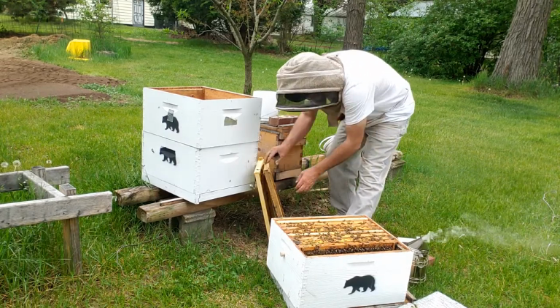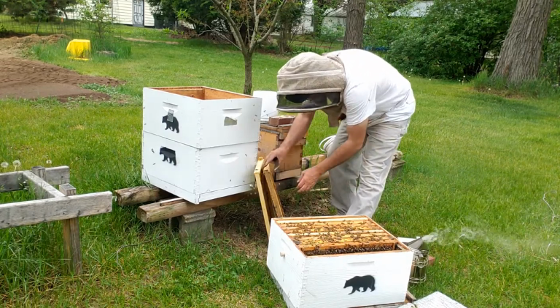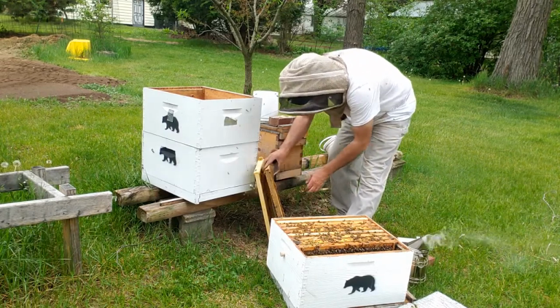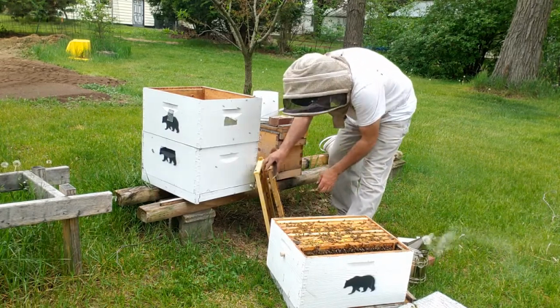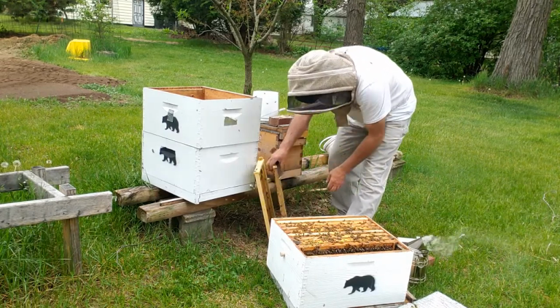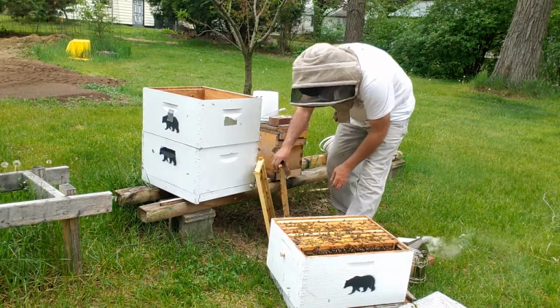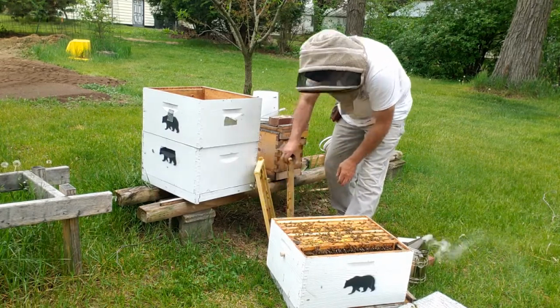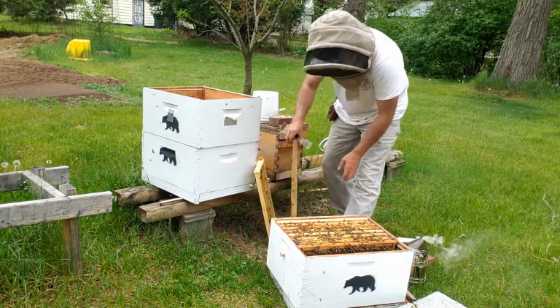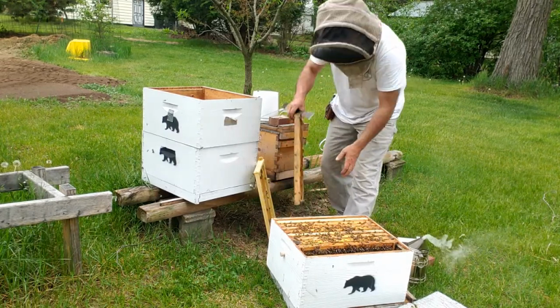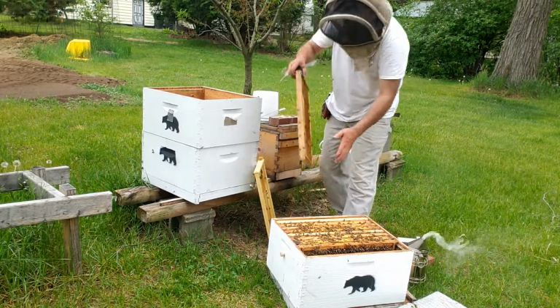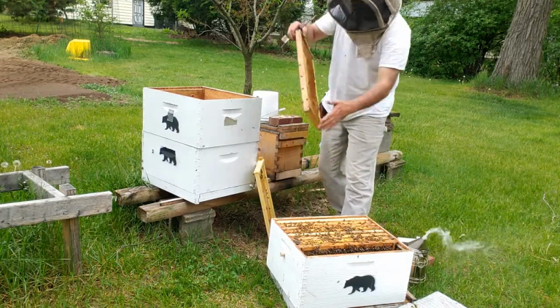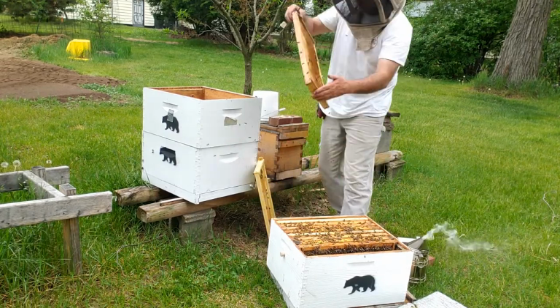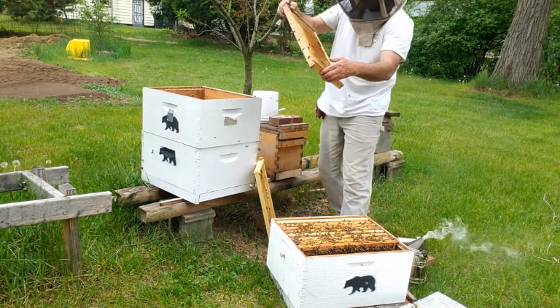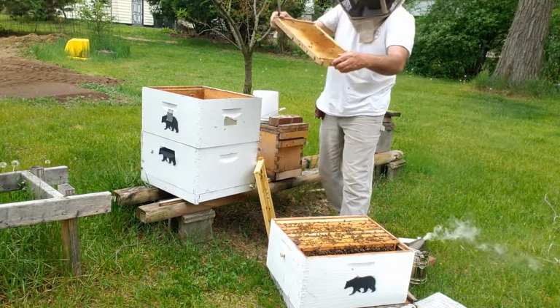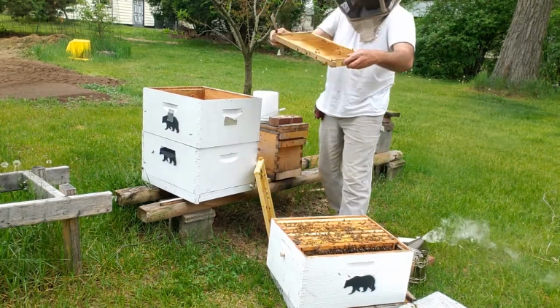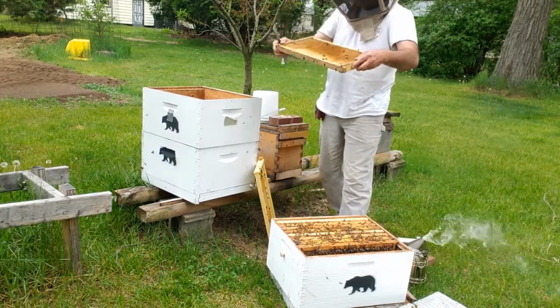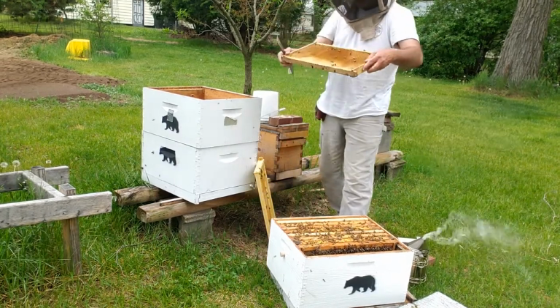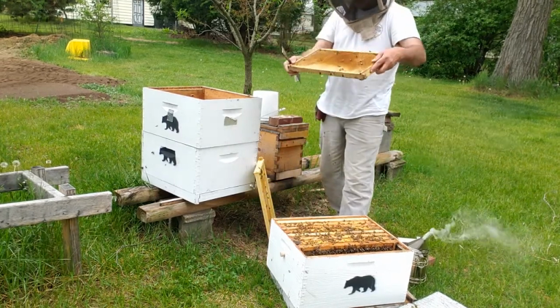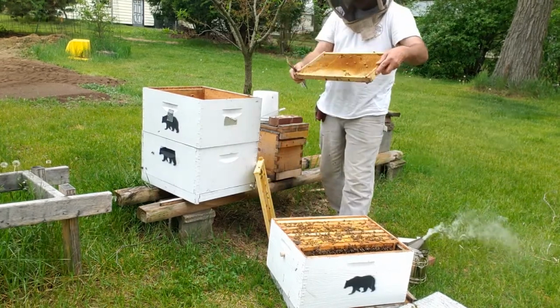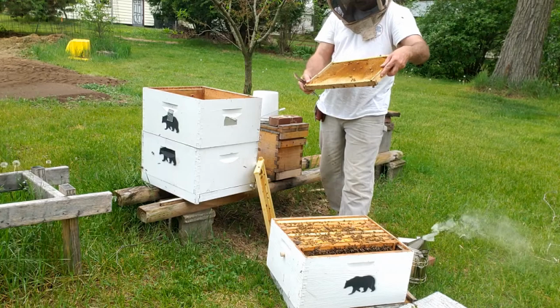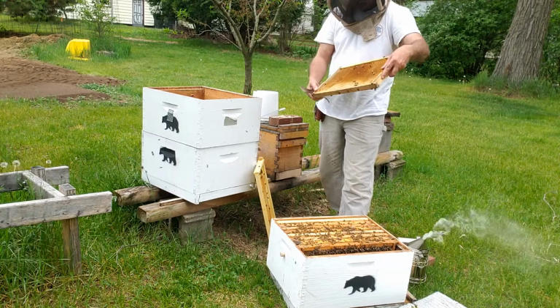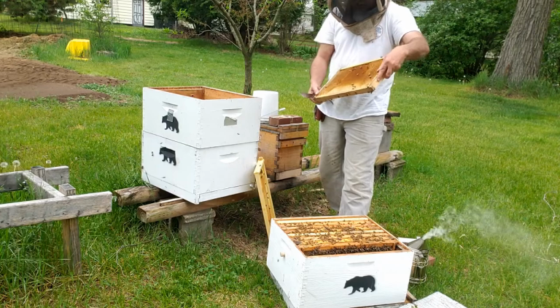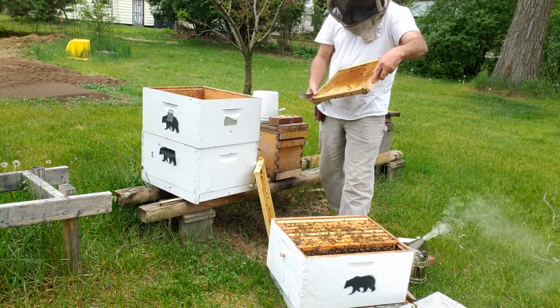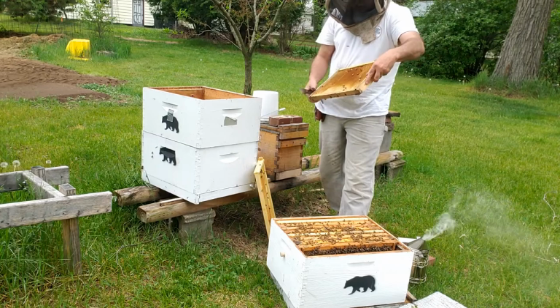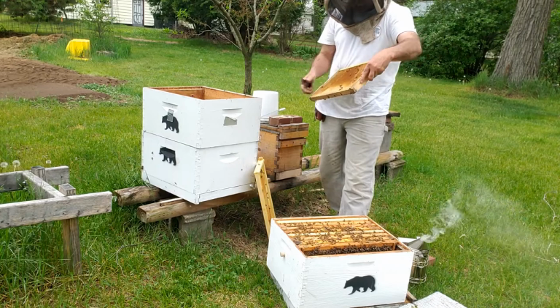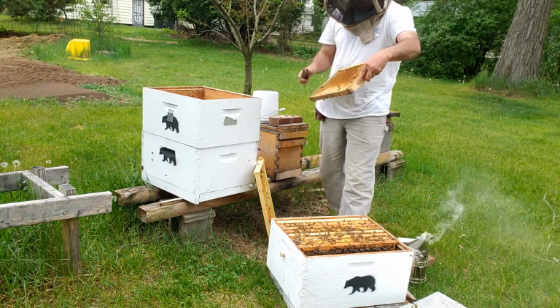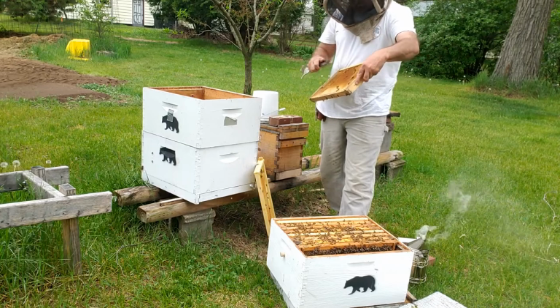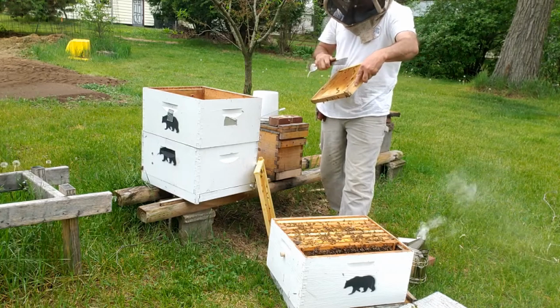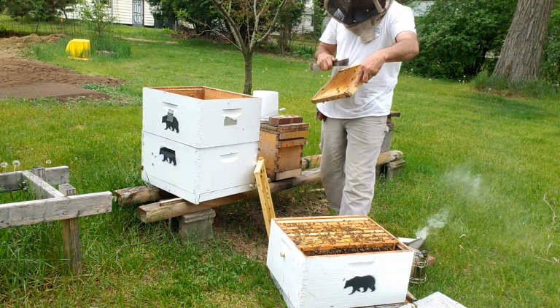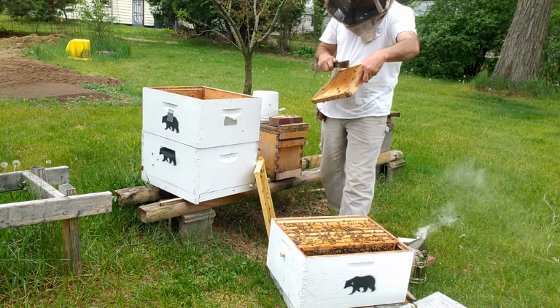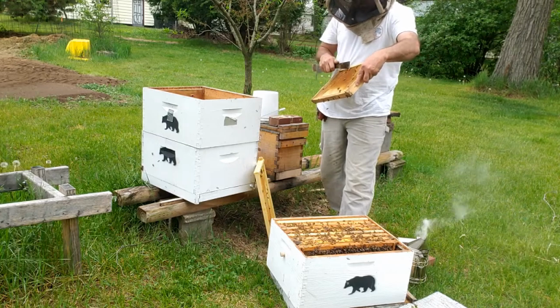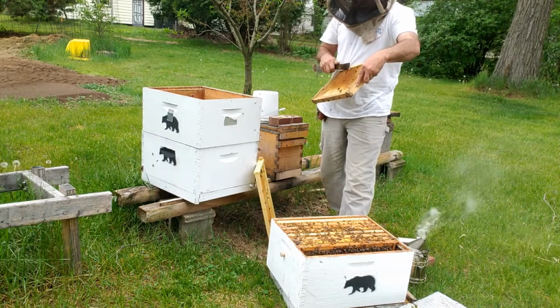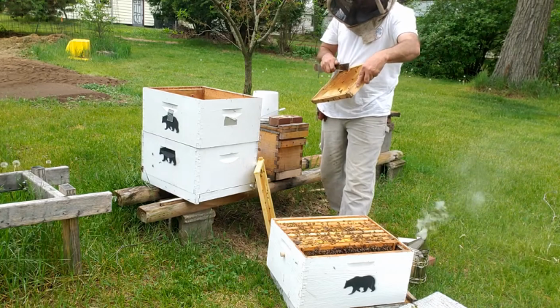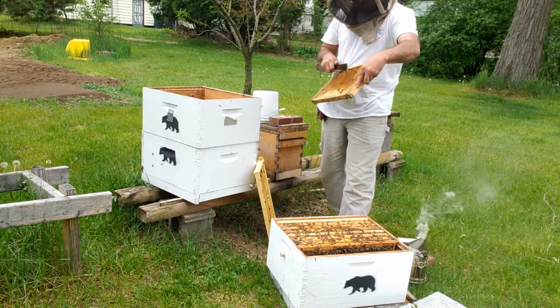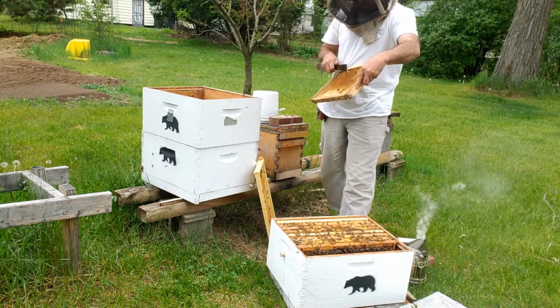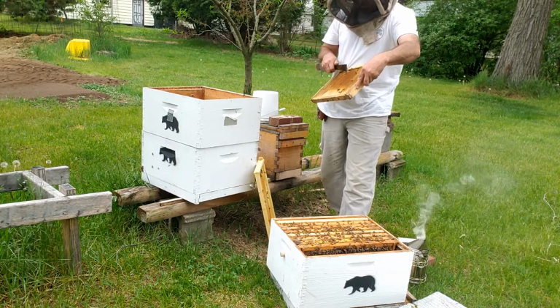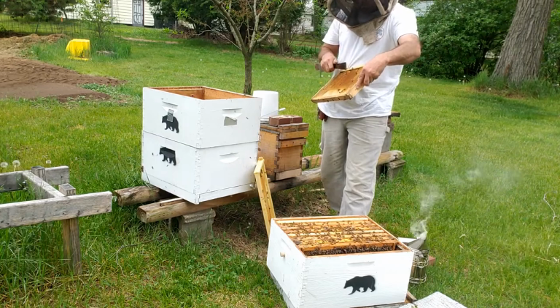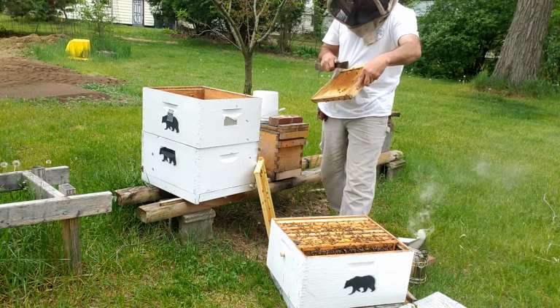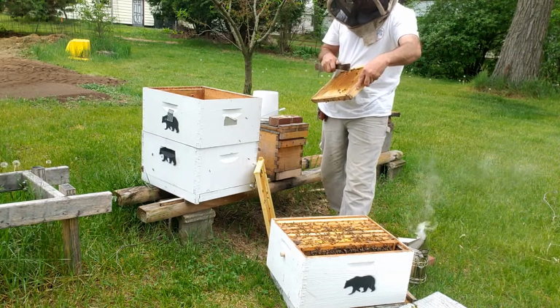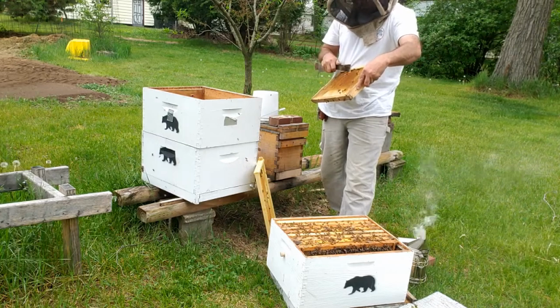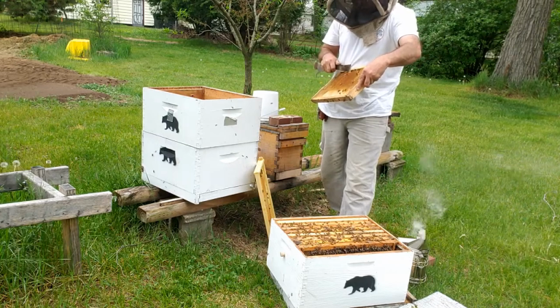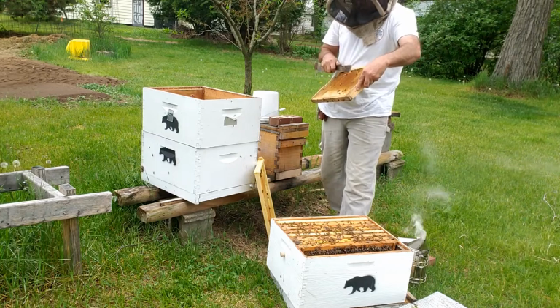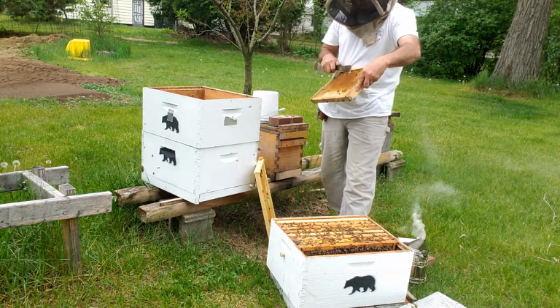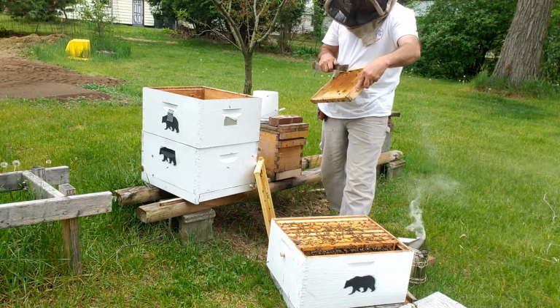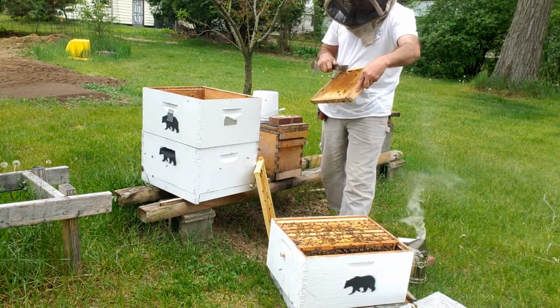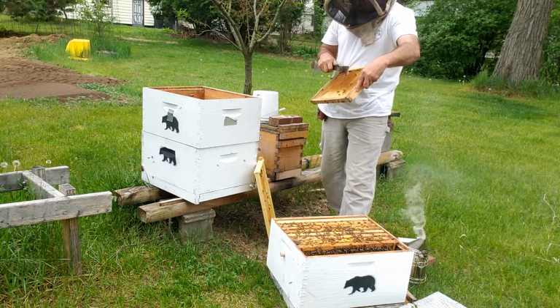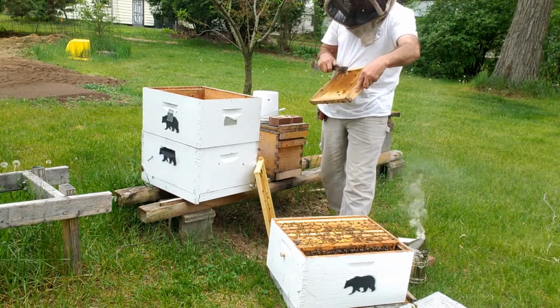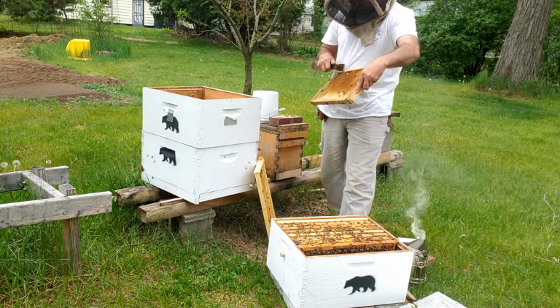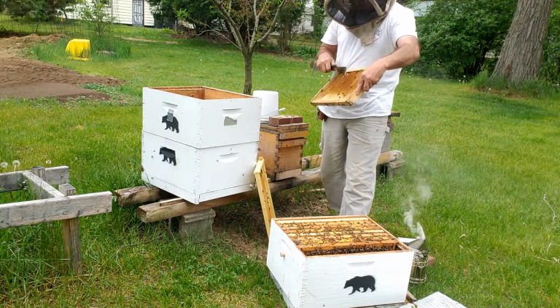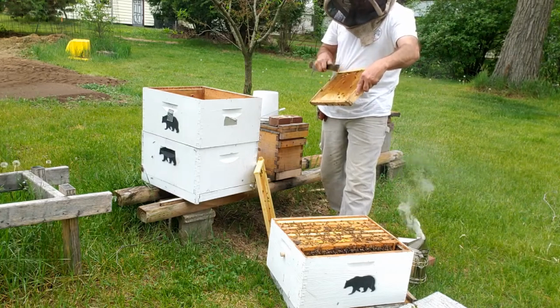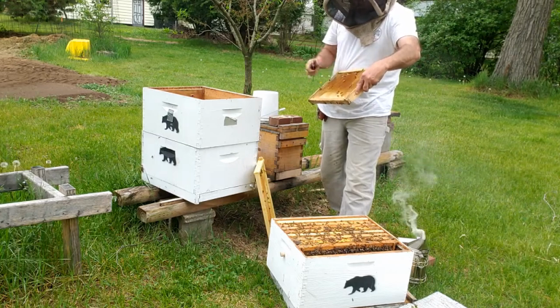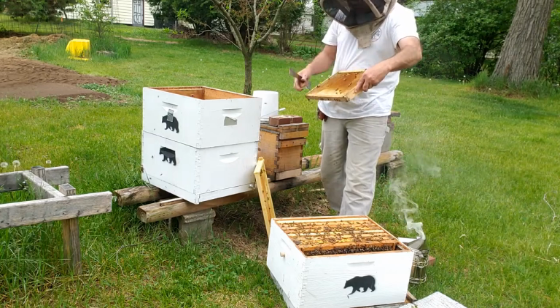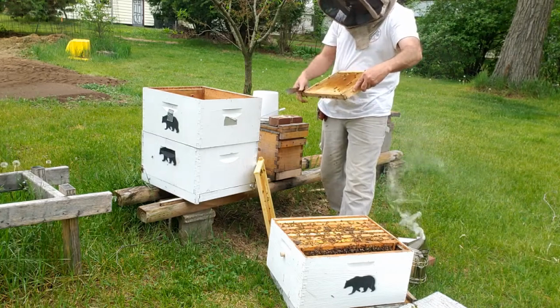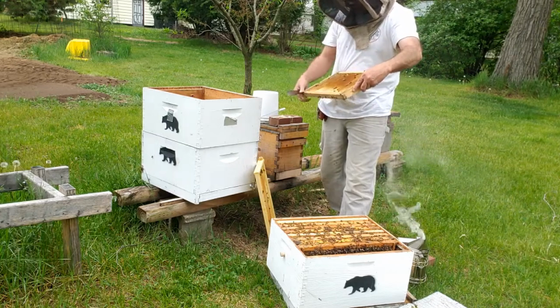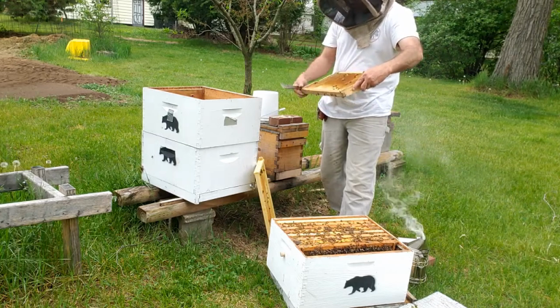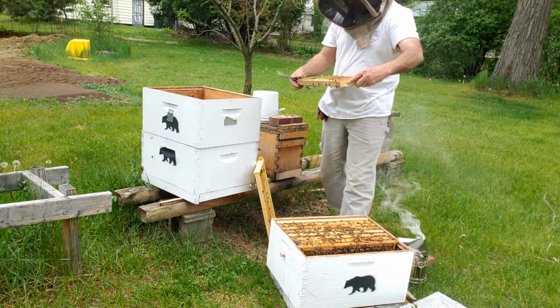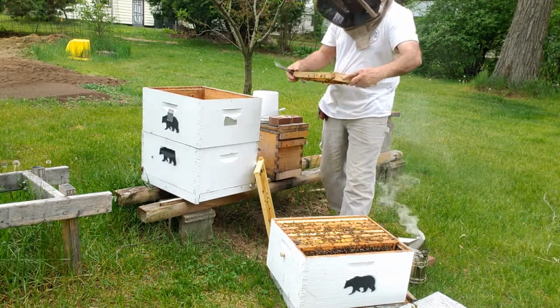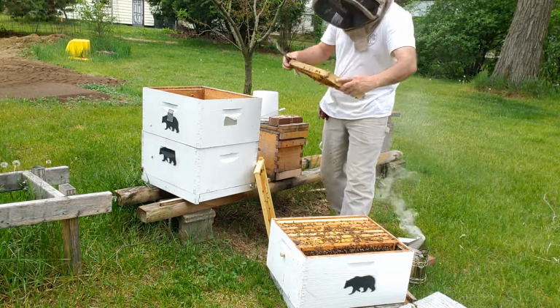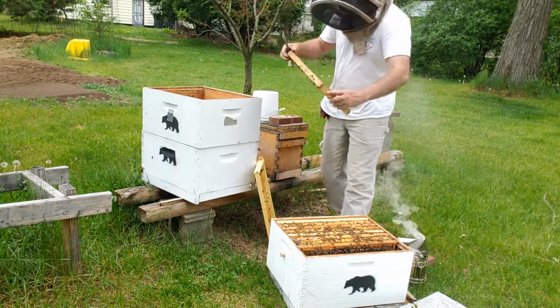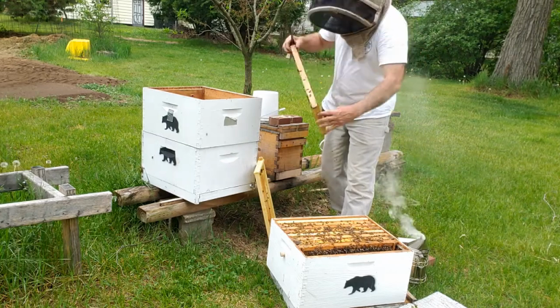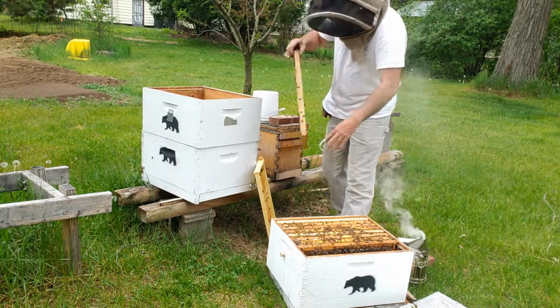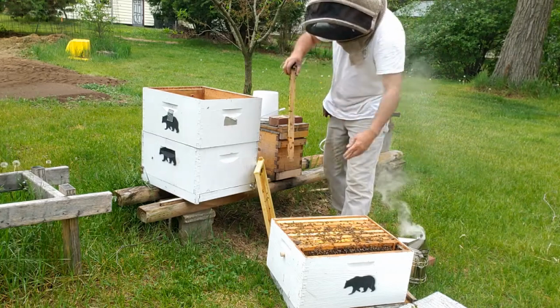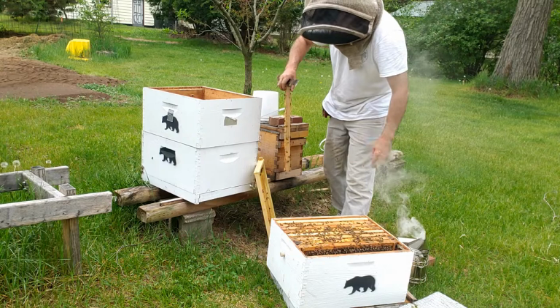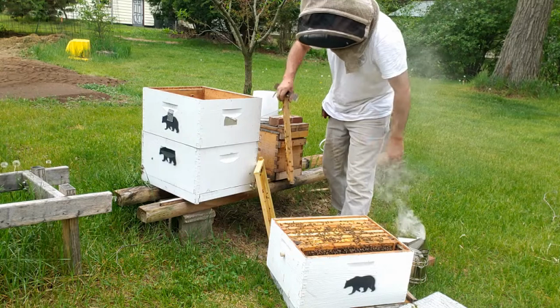This frame has got queen cups on it — nothing in them though, which is good.